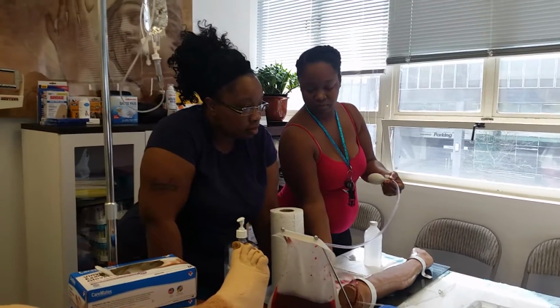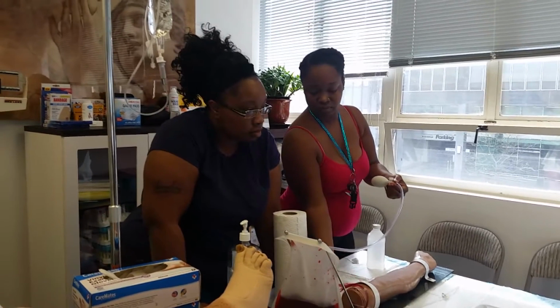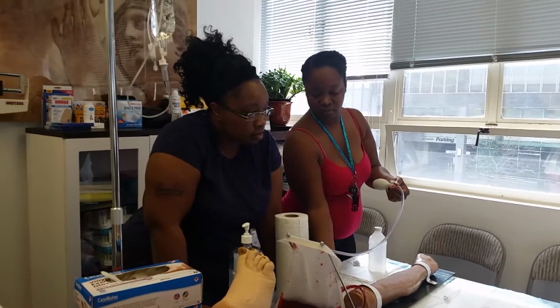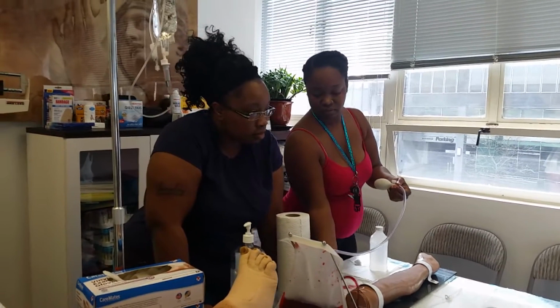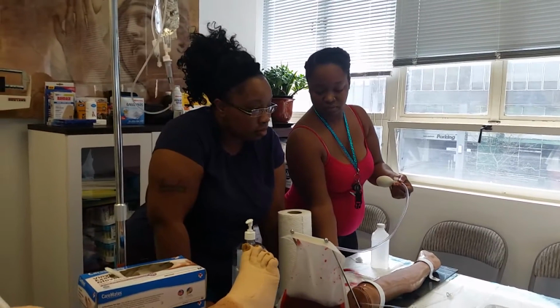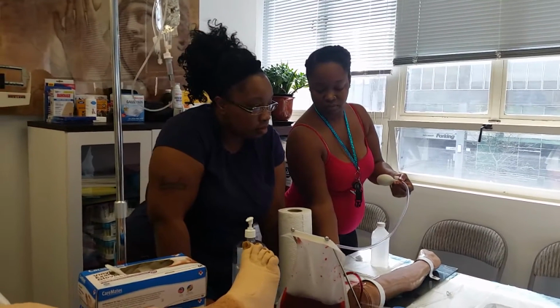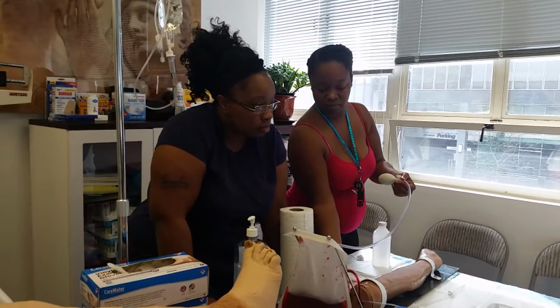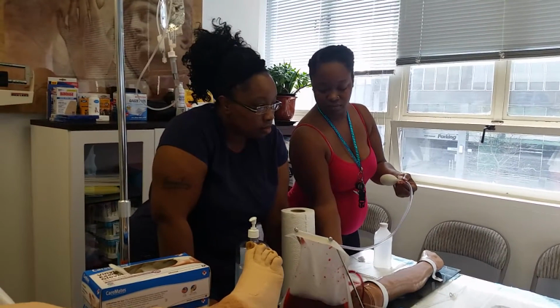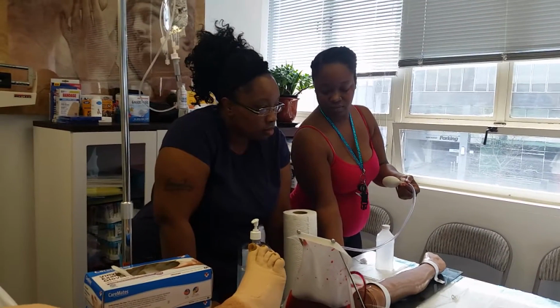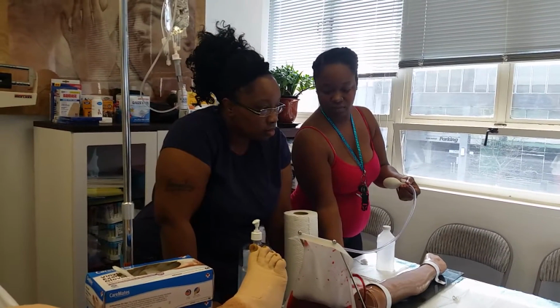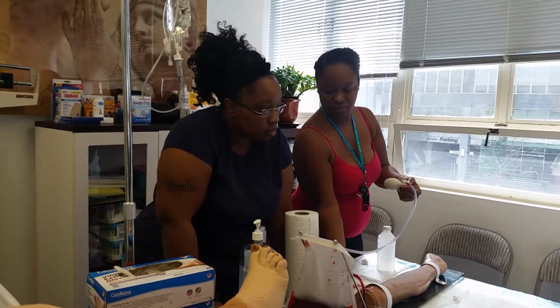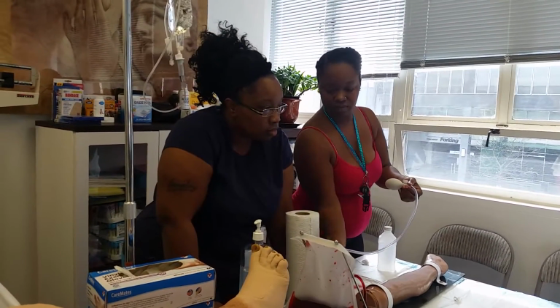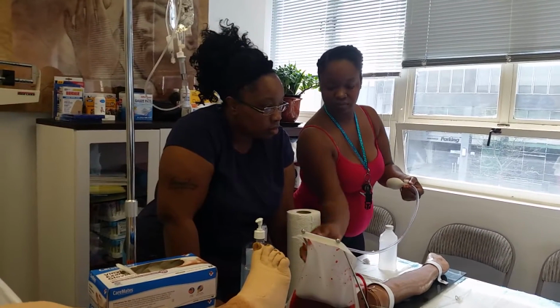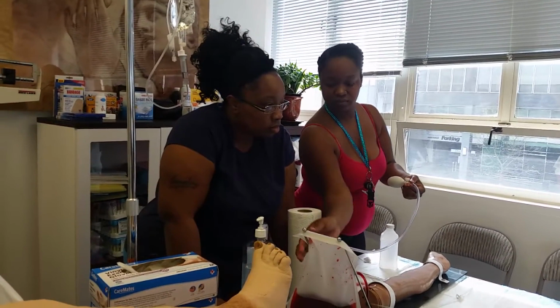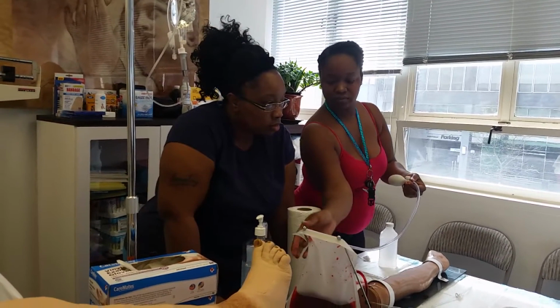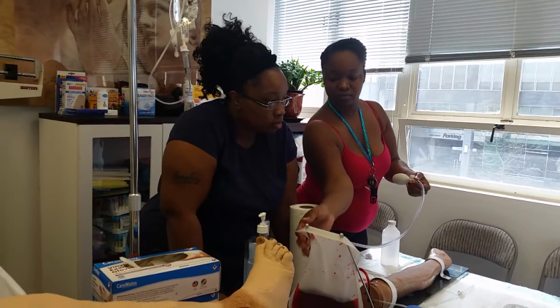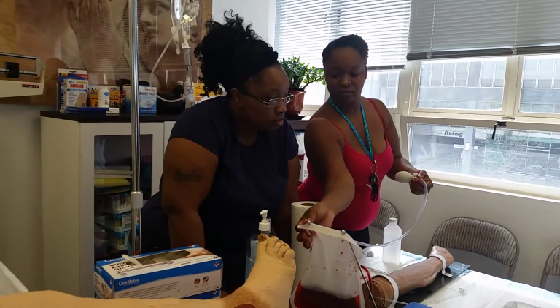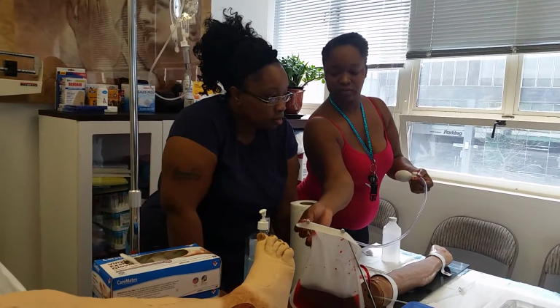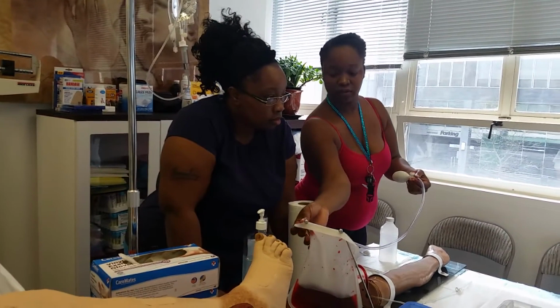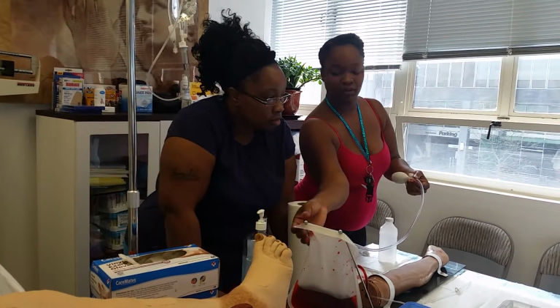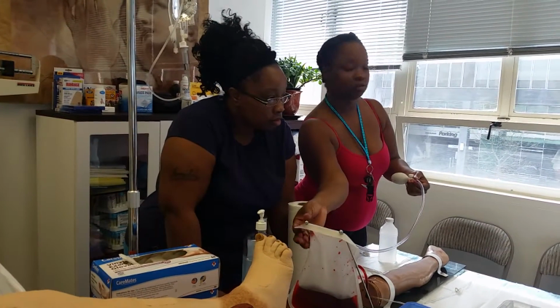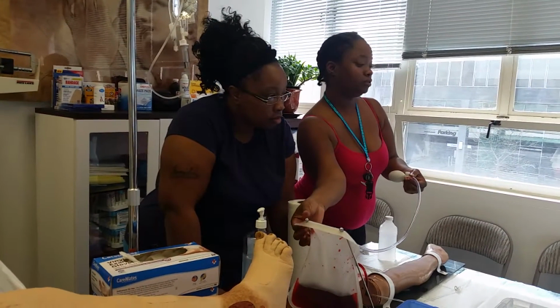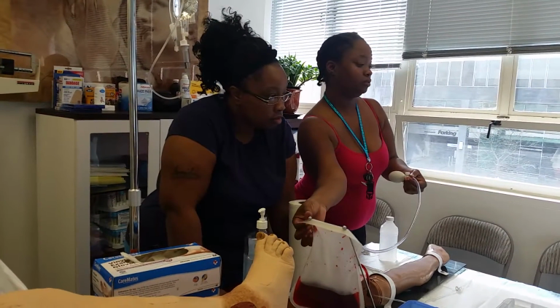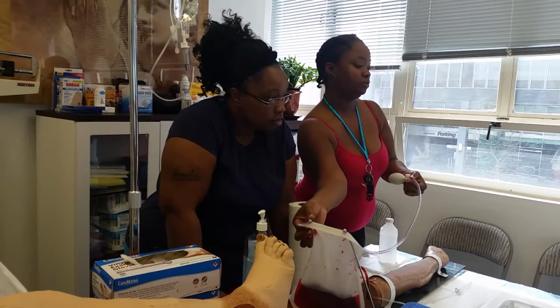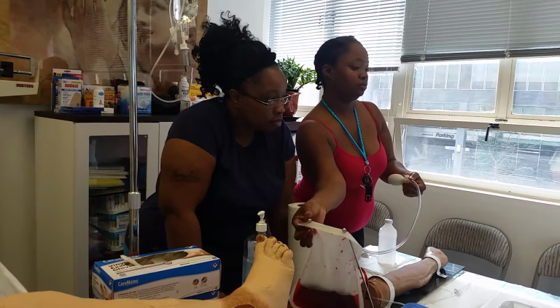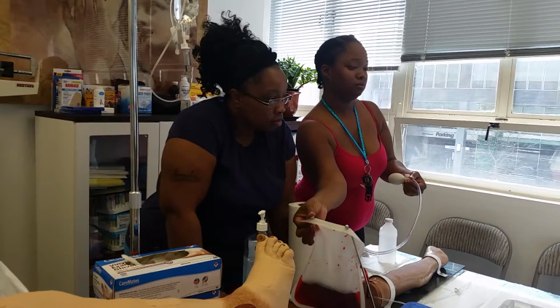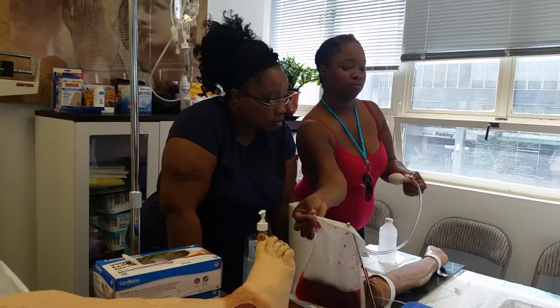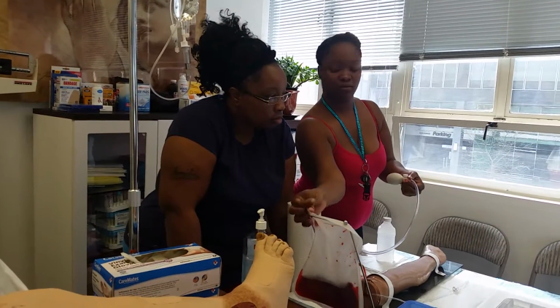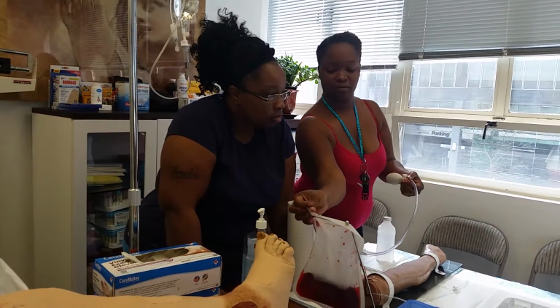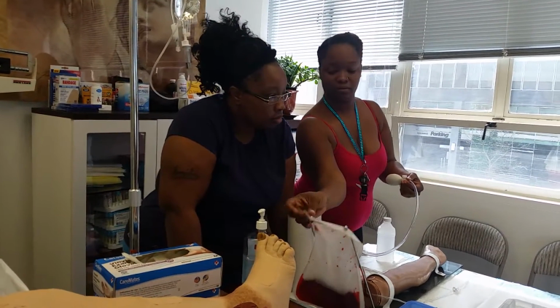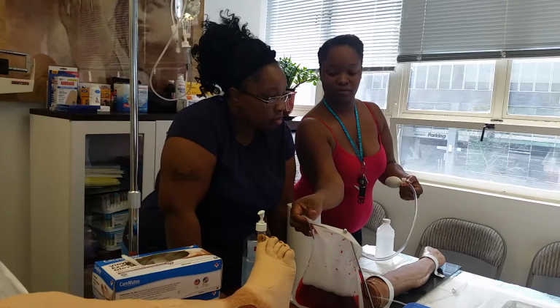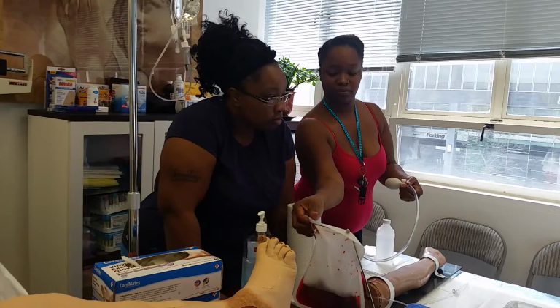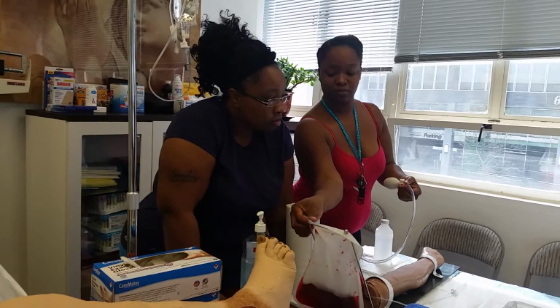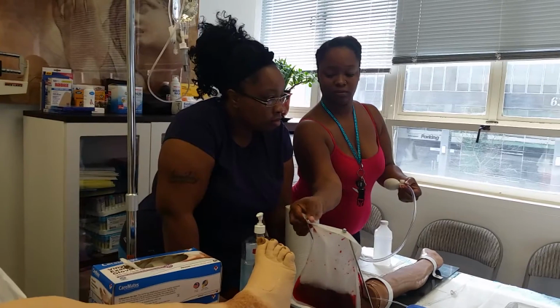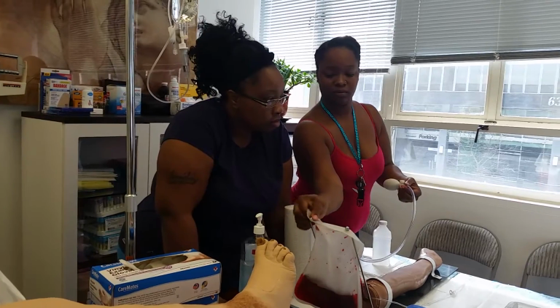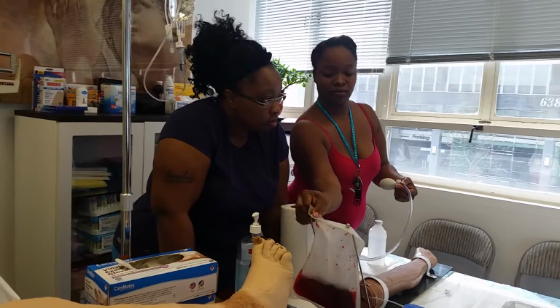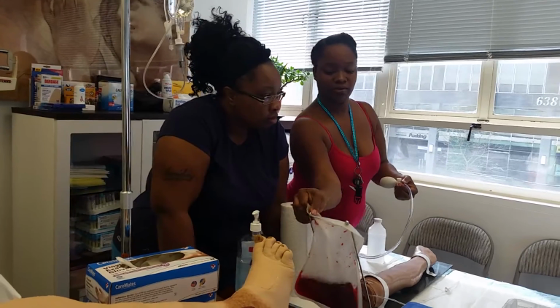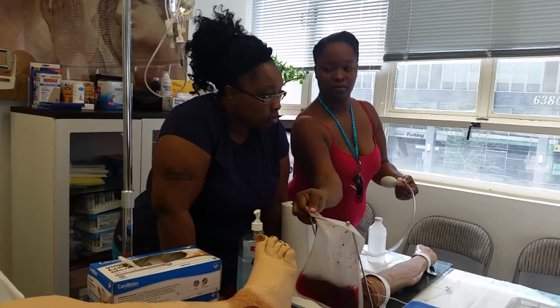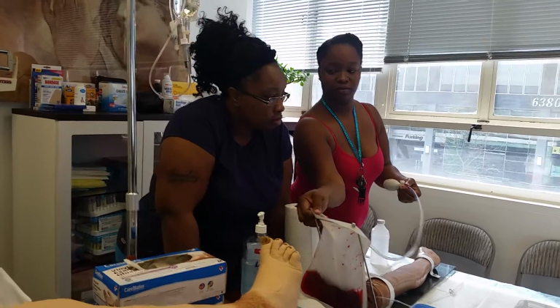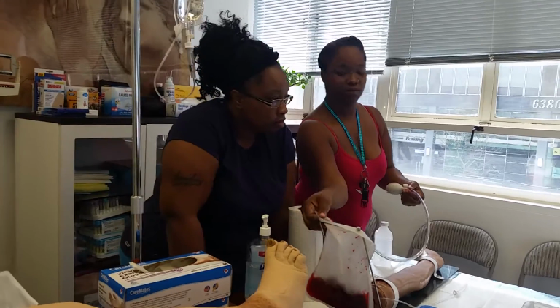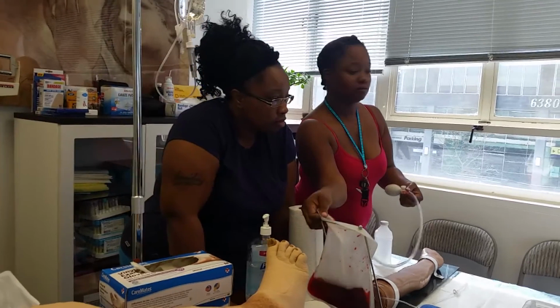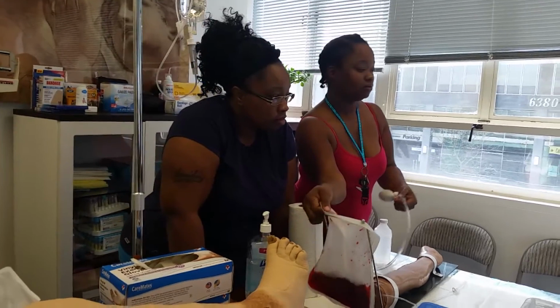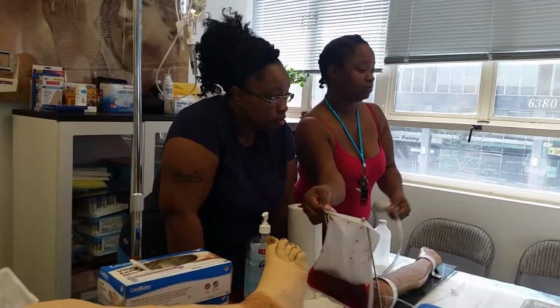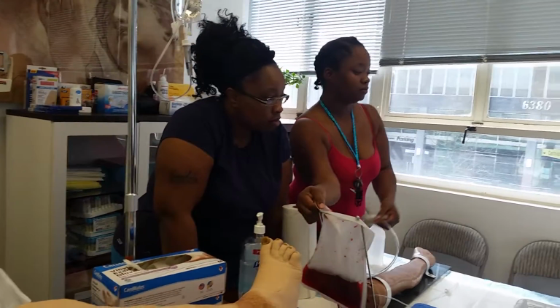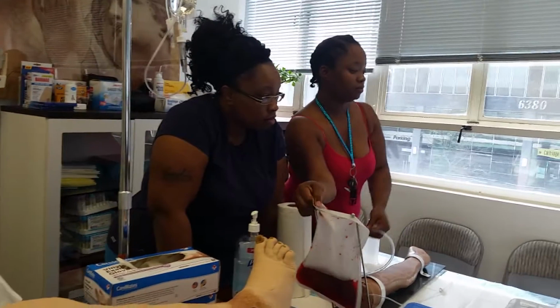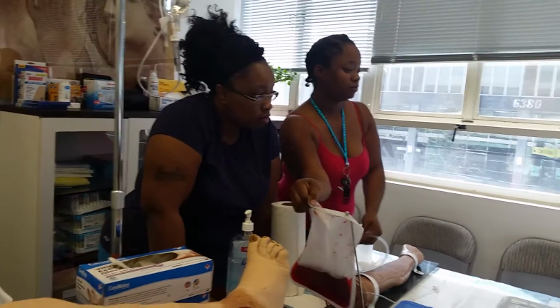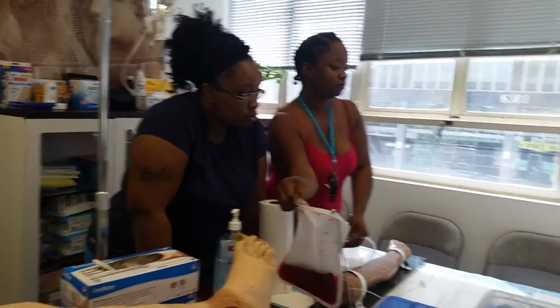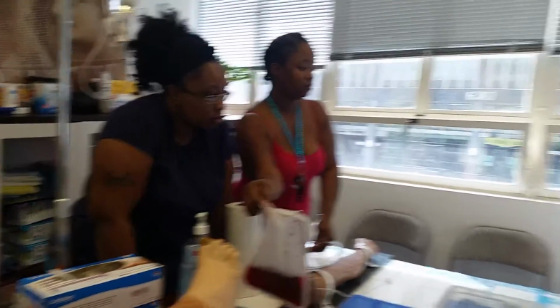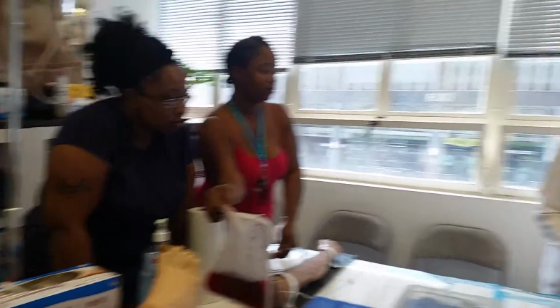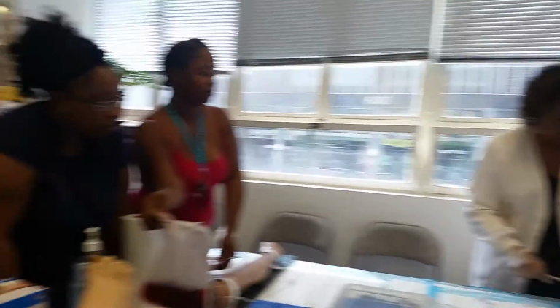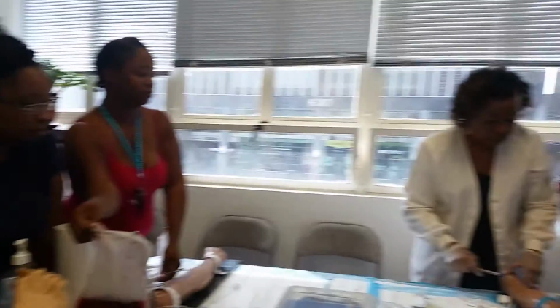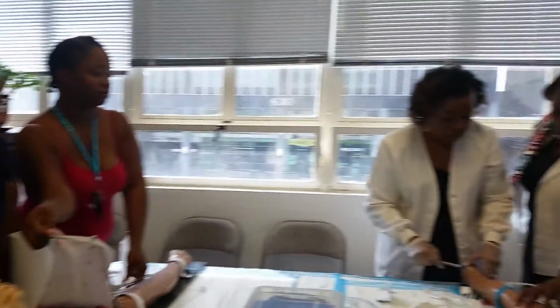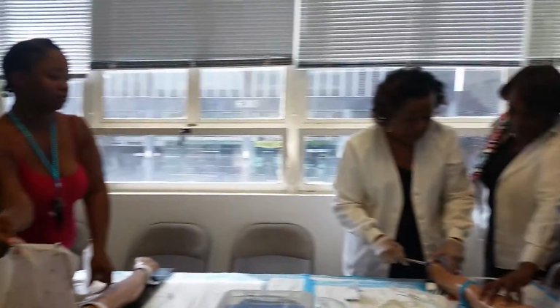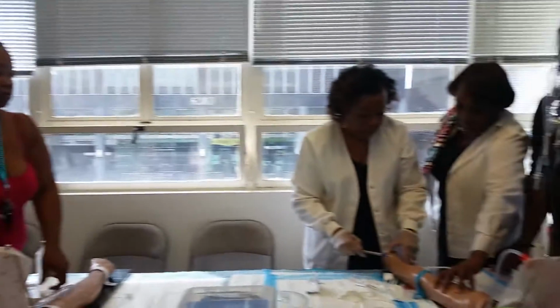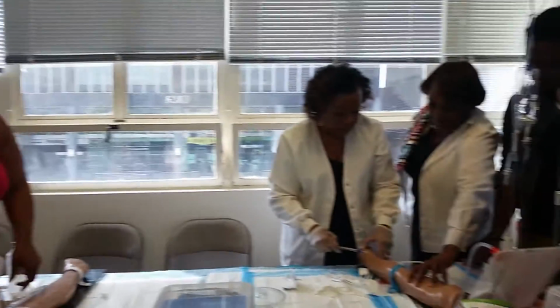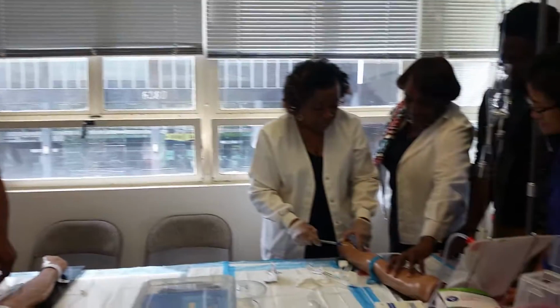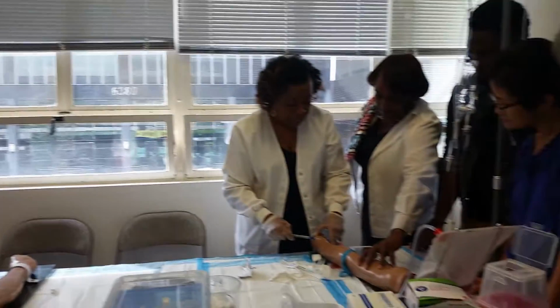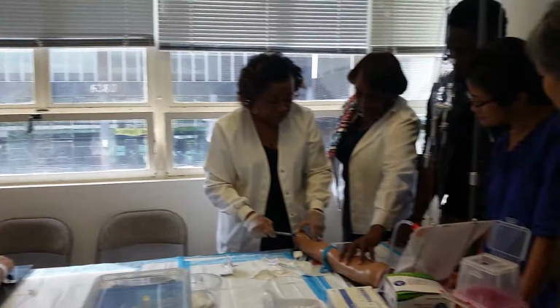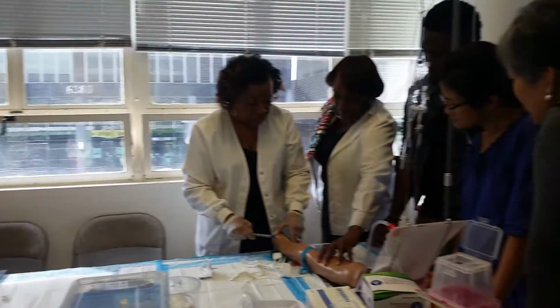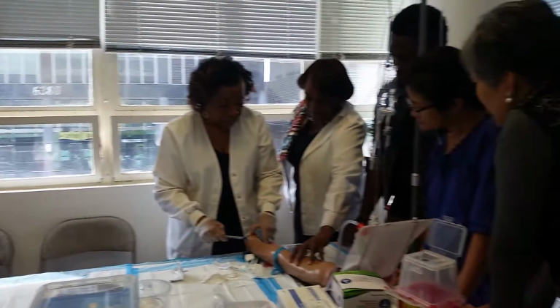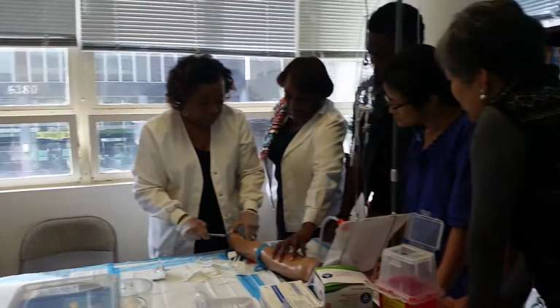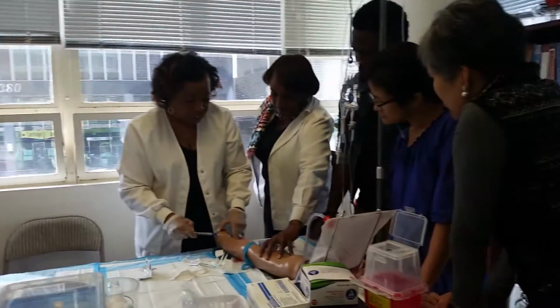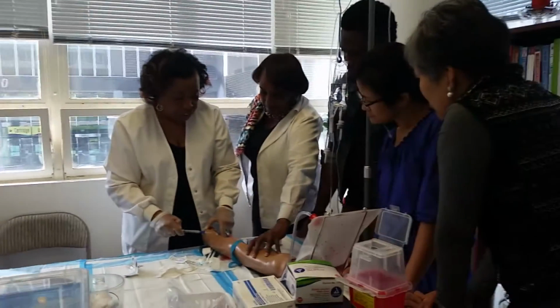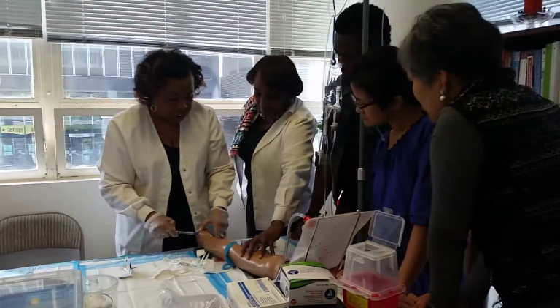You're going to pull to see. See? It's a blood return. And then you're going to flush.